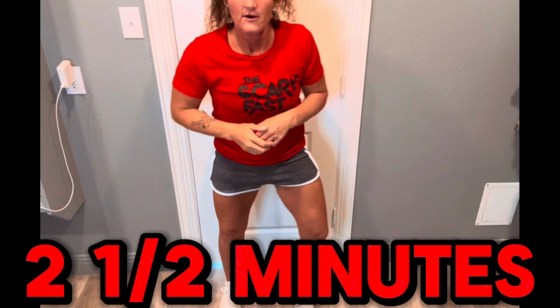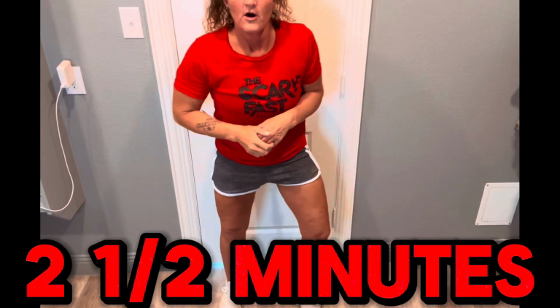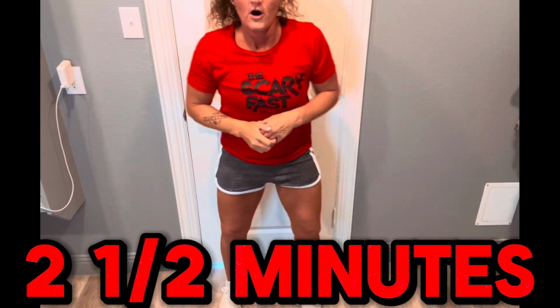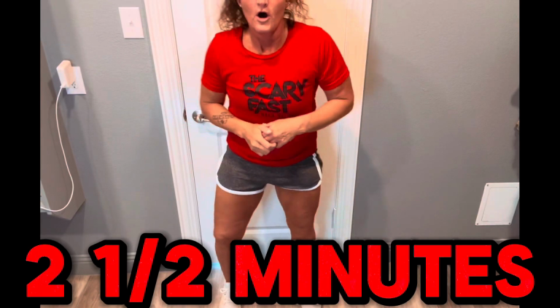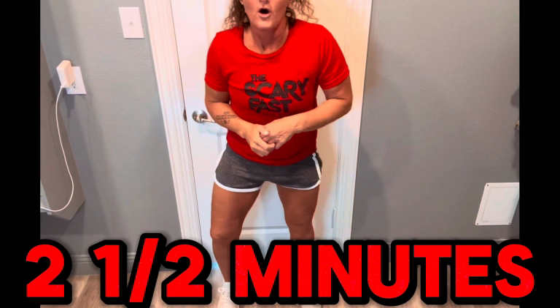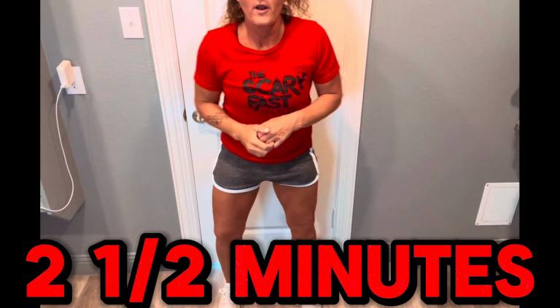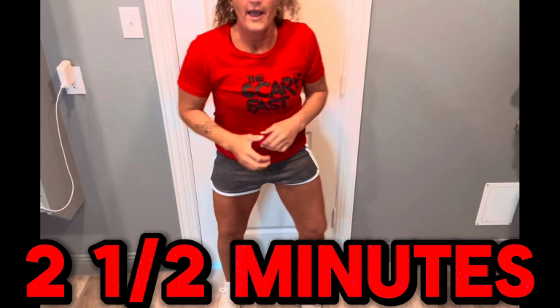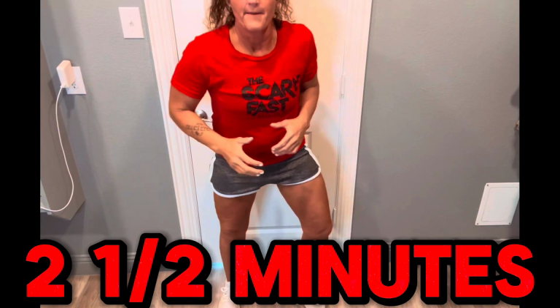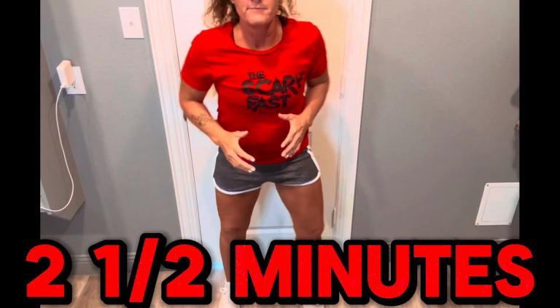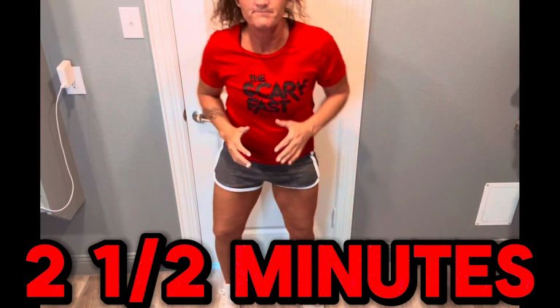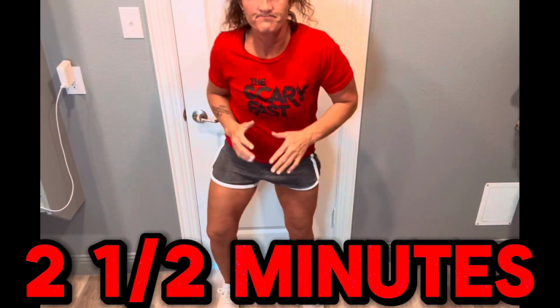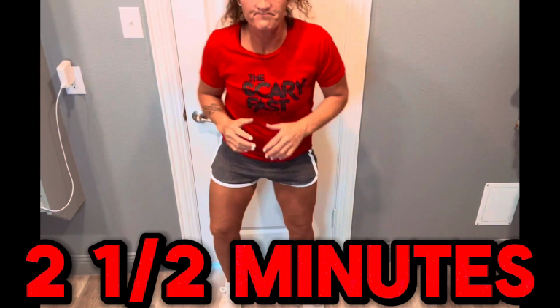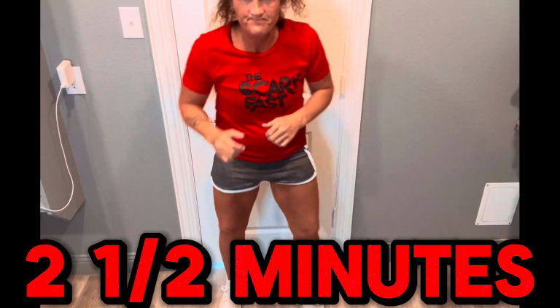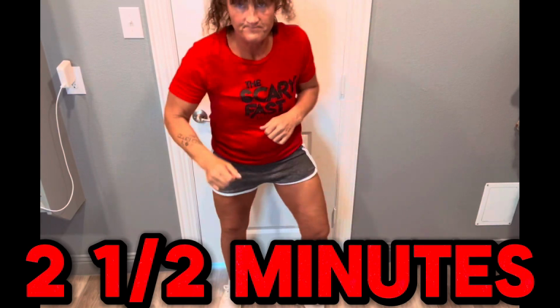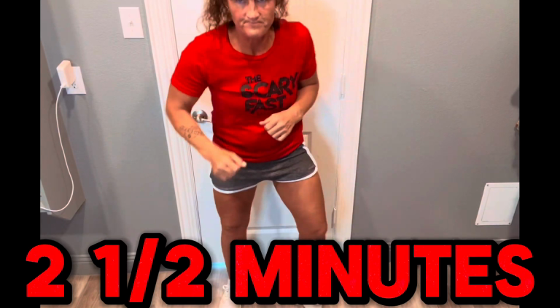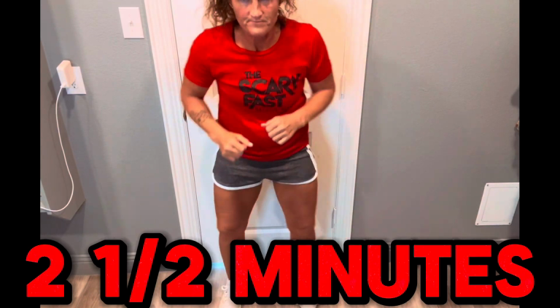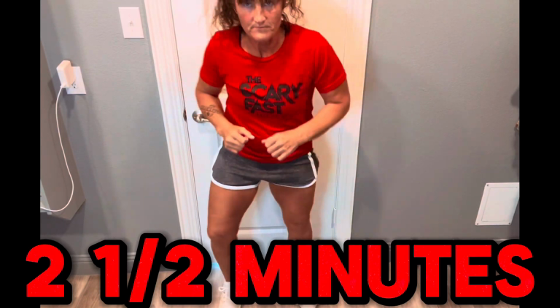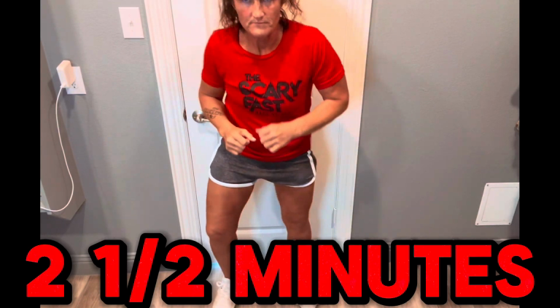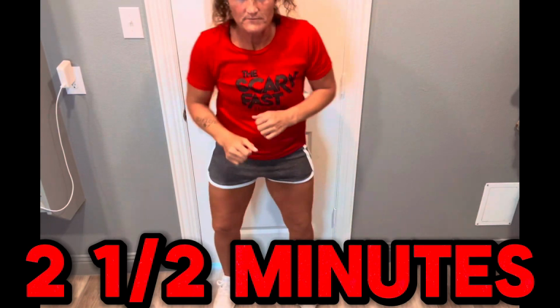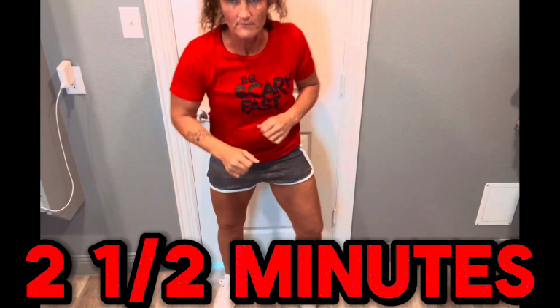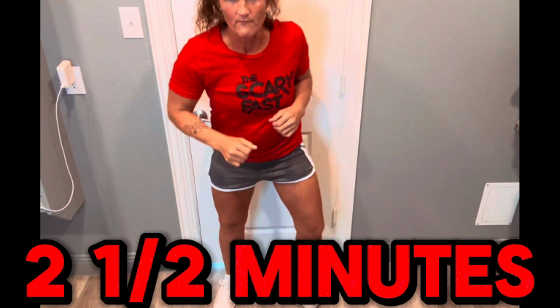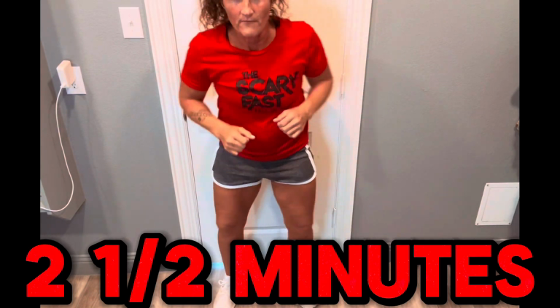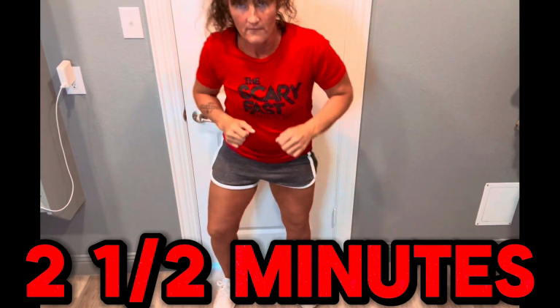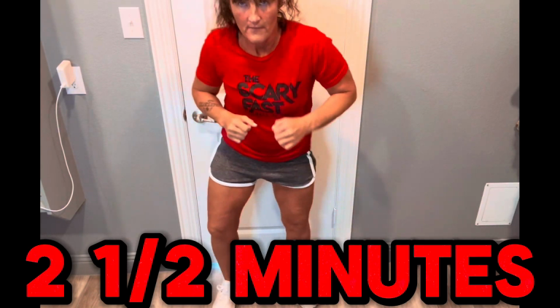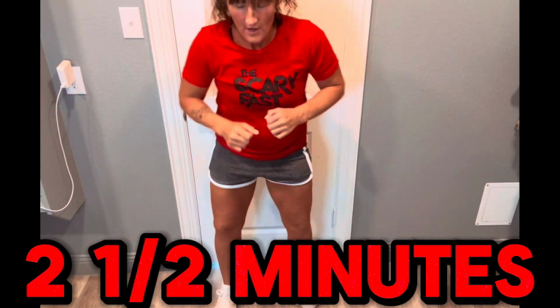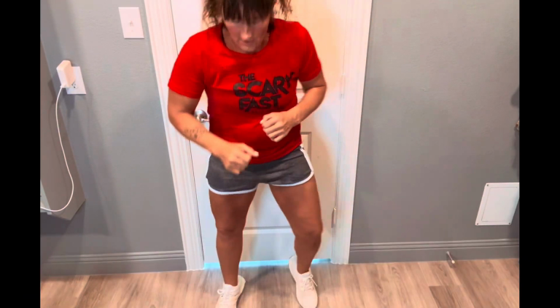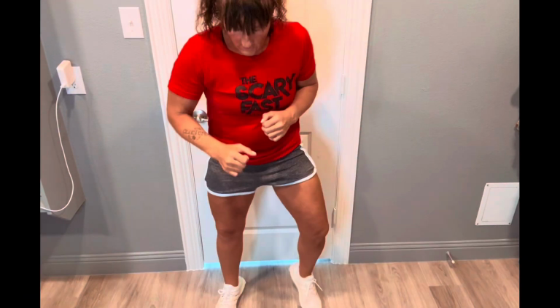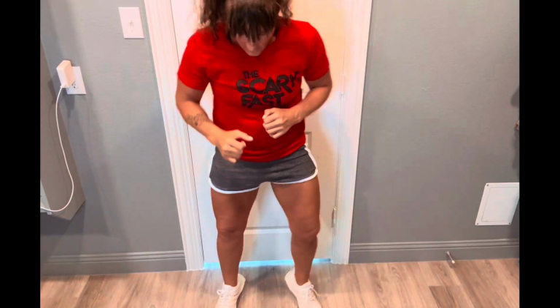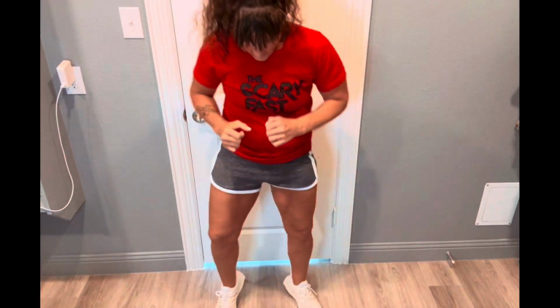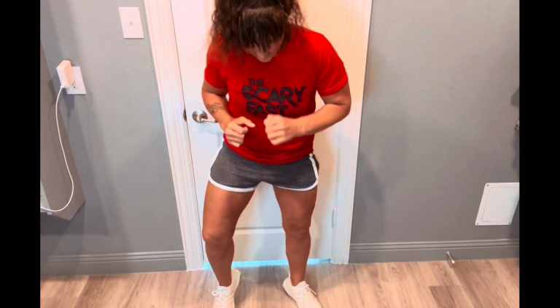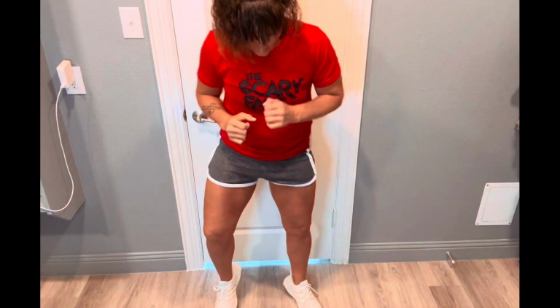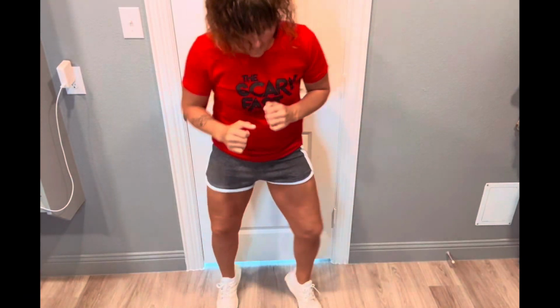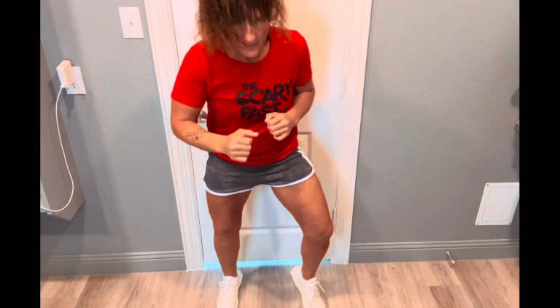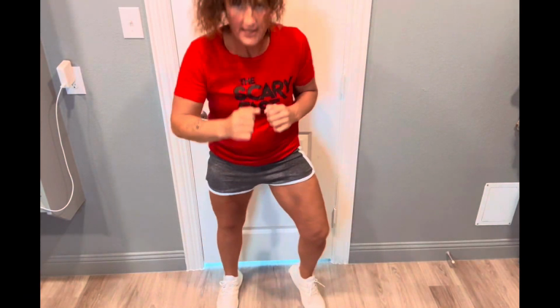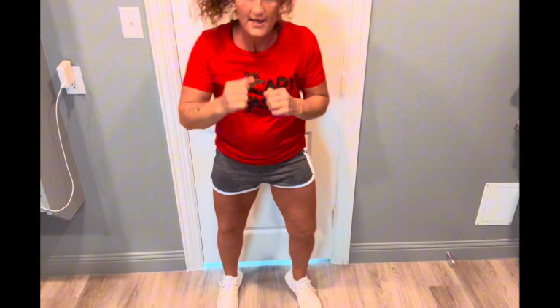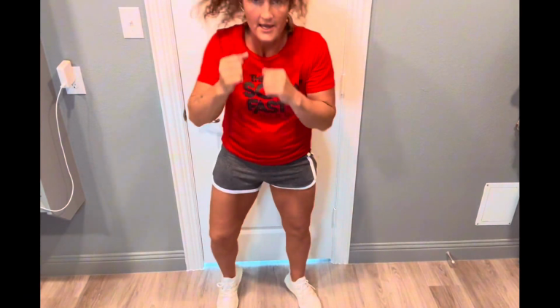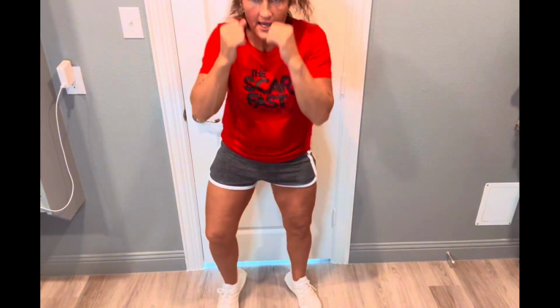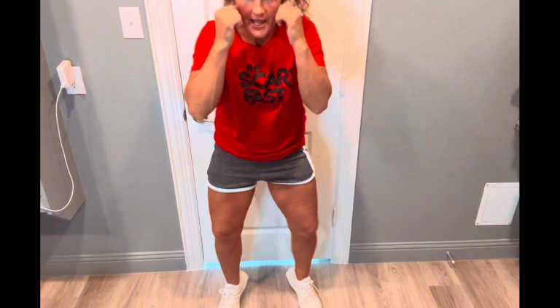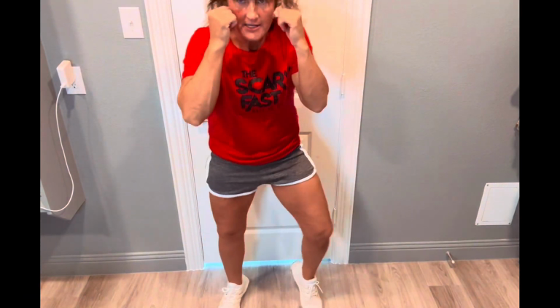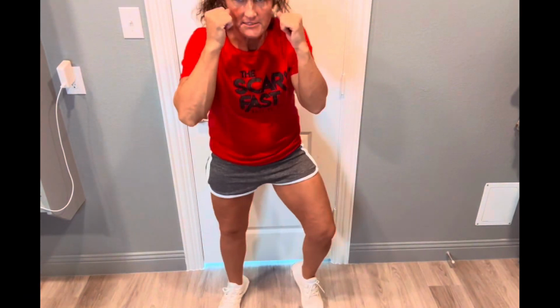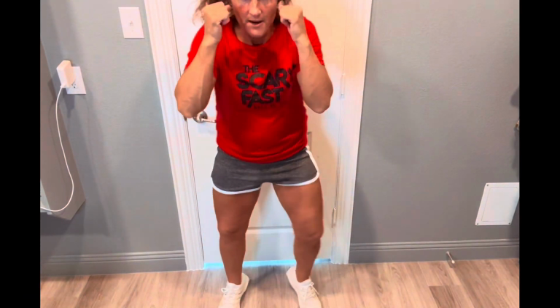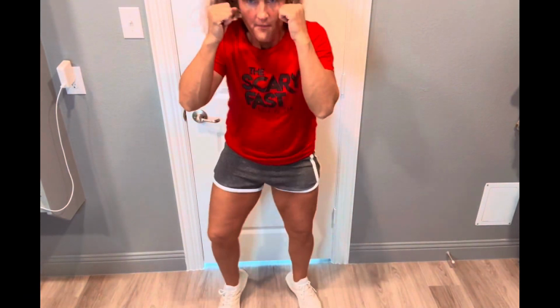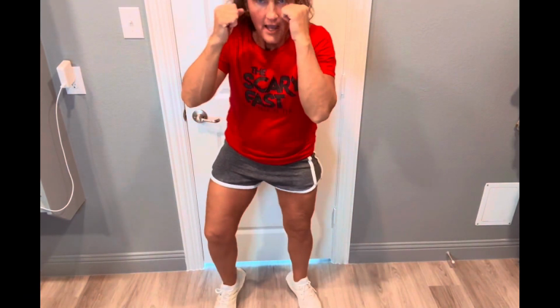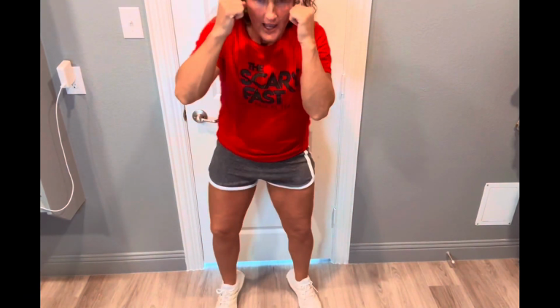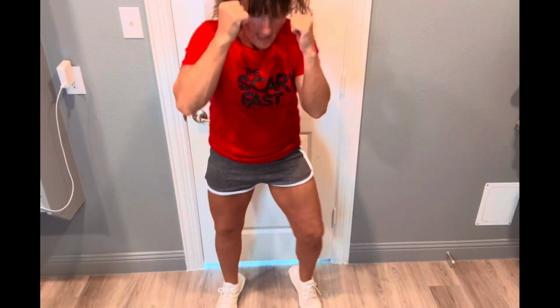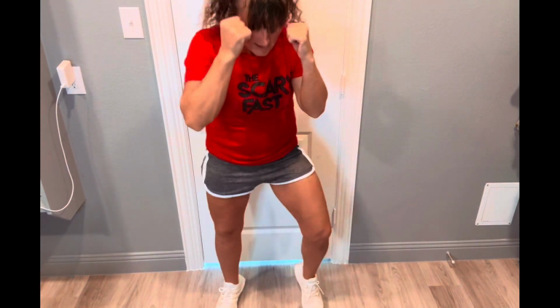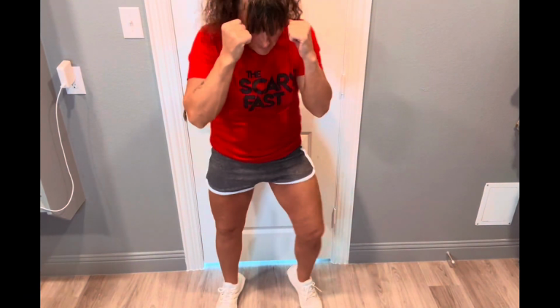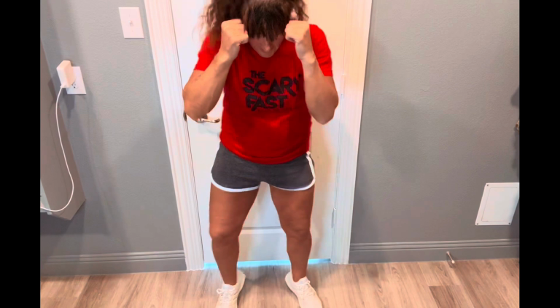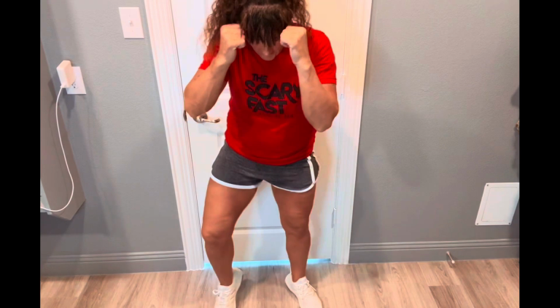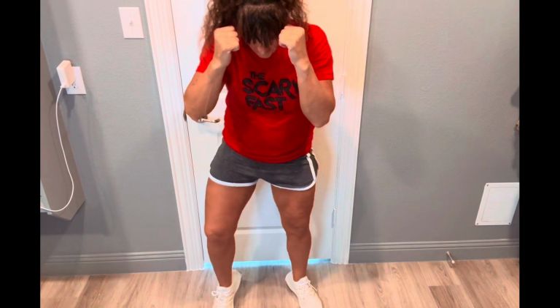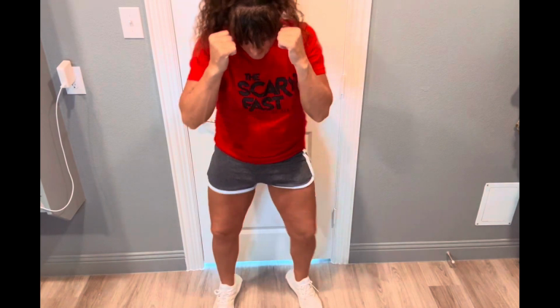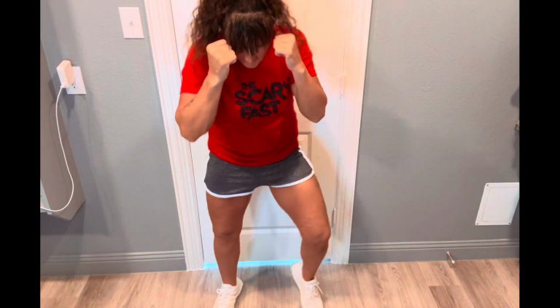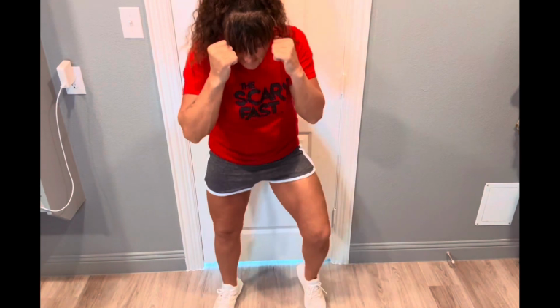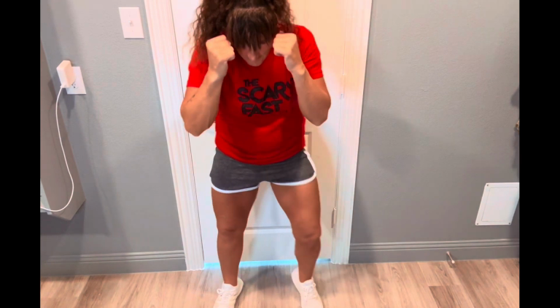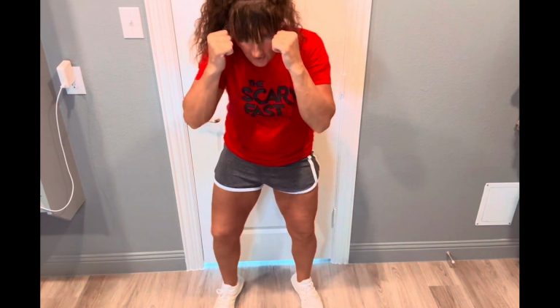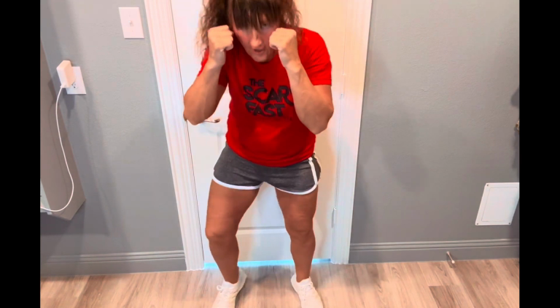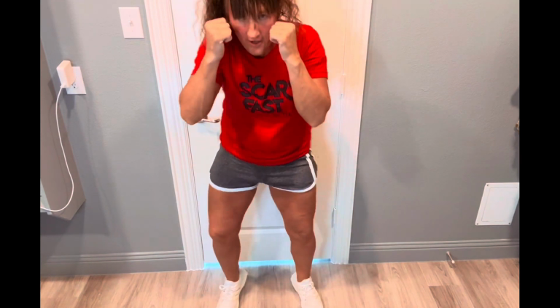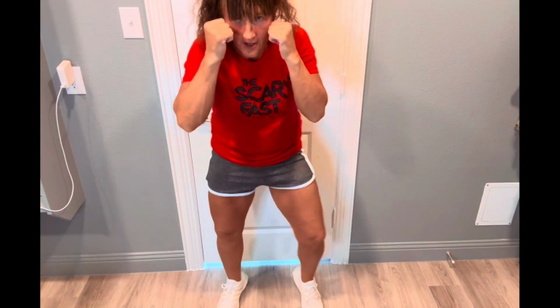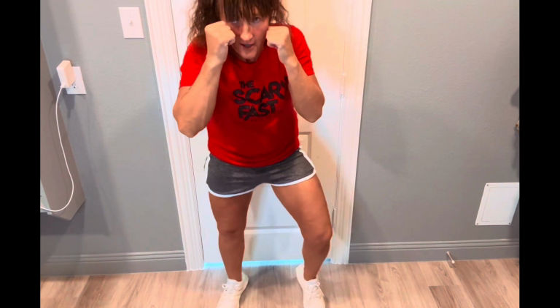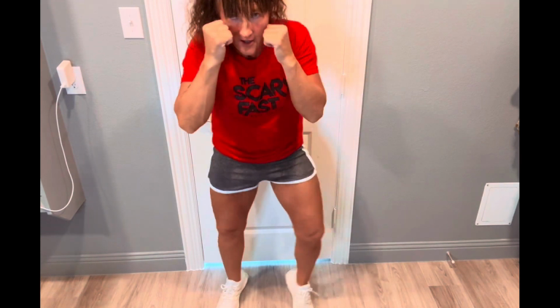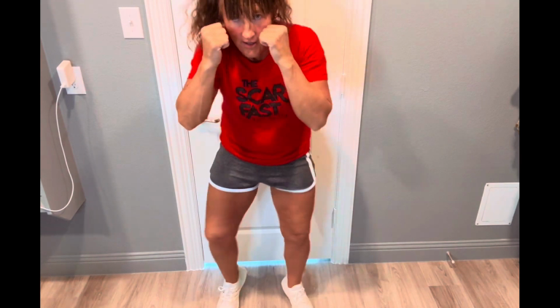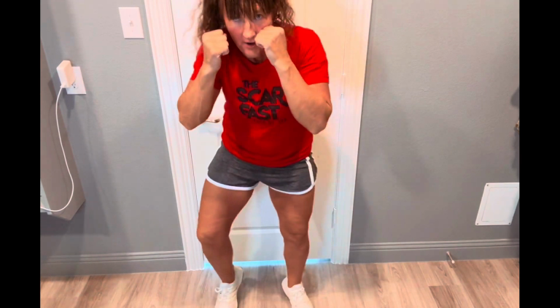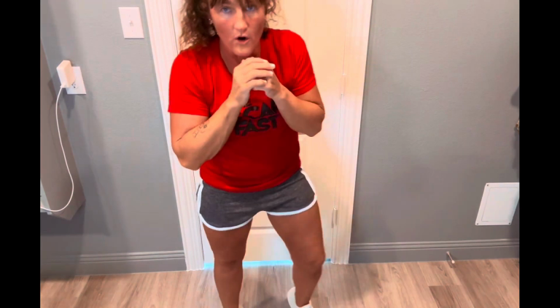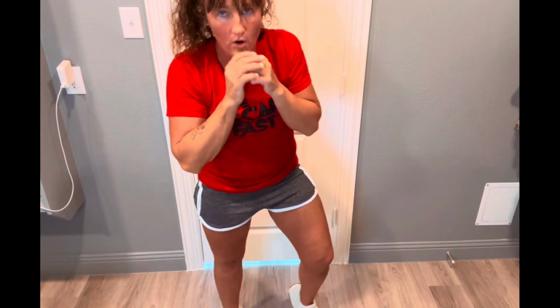Okay guys, I want you to join me for a two and a half minute exercise snack. Alright, let's get this one done.